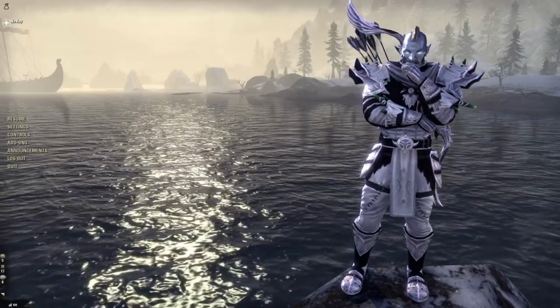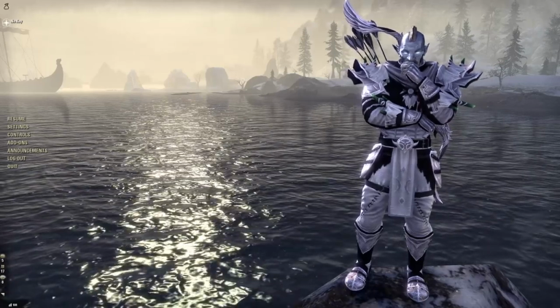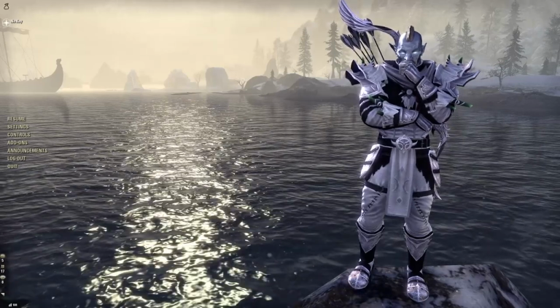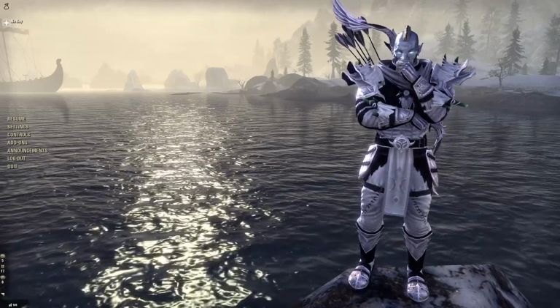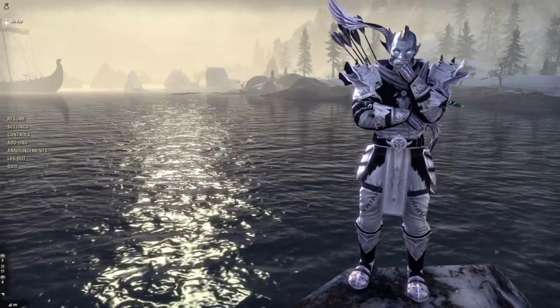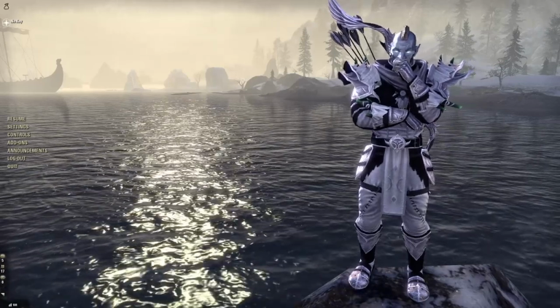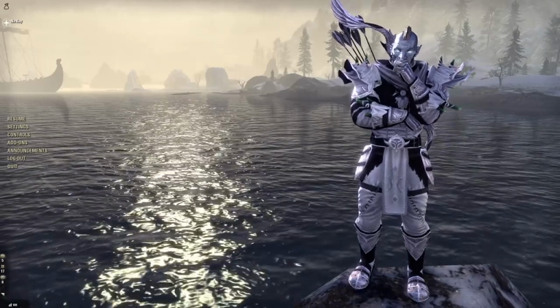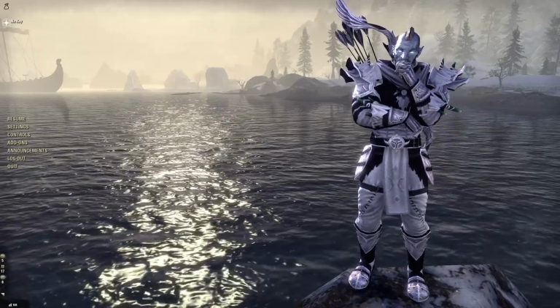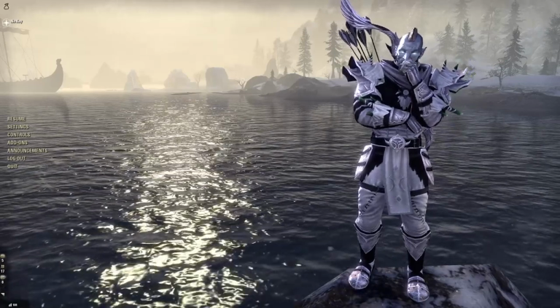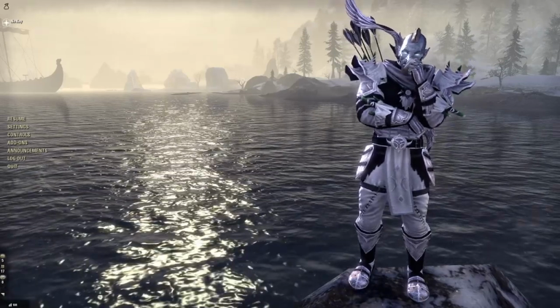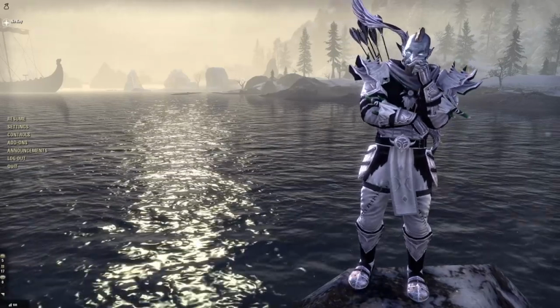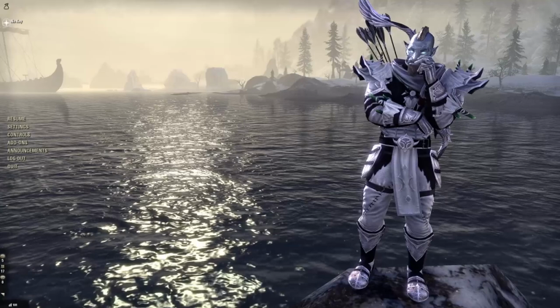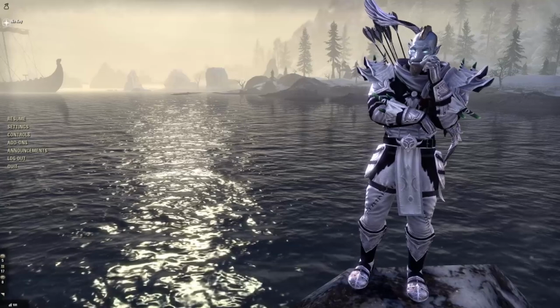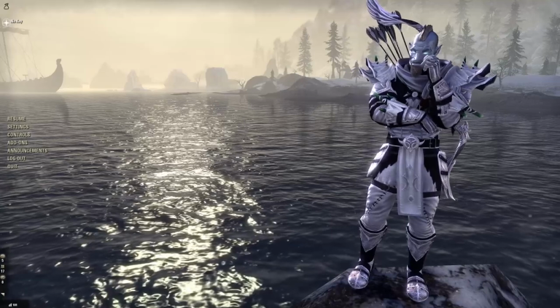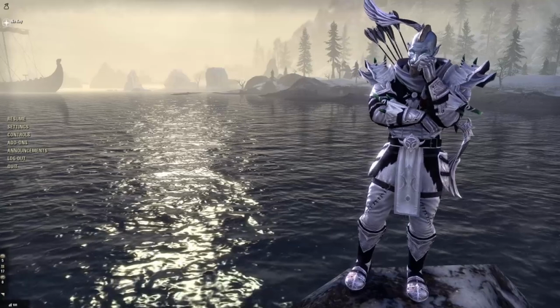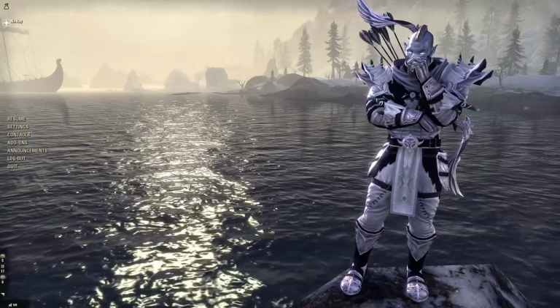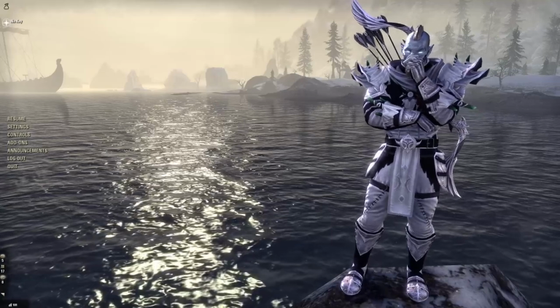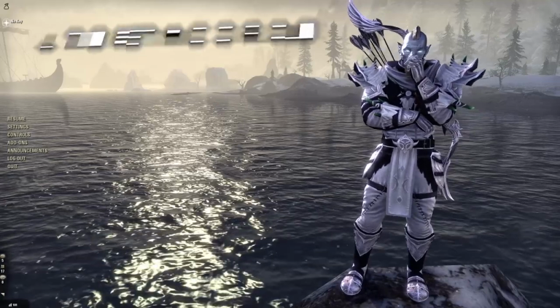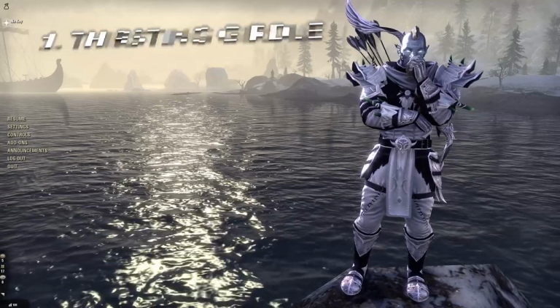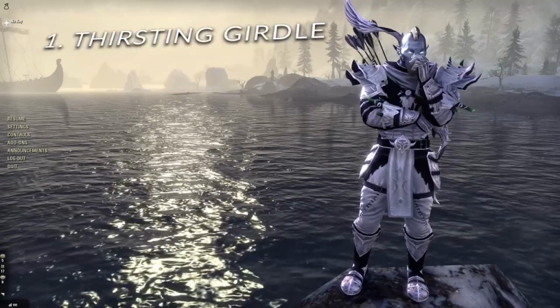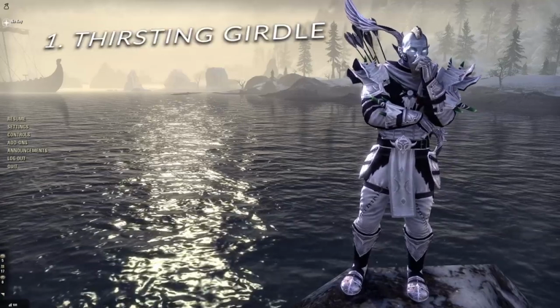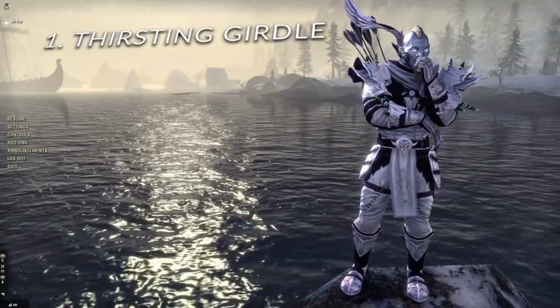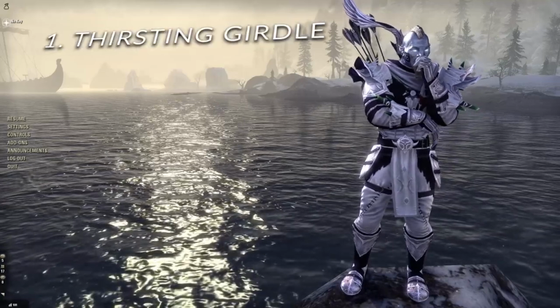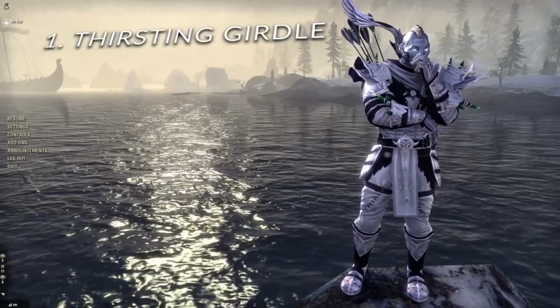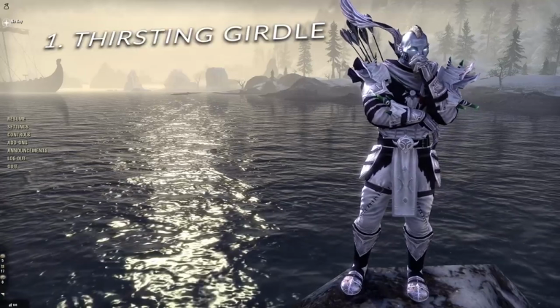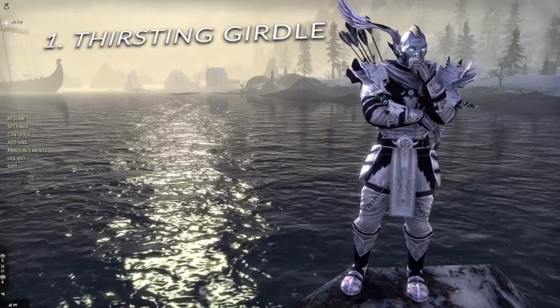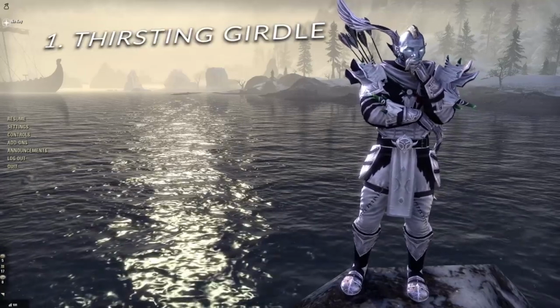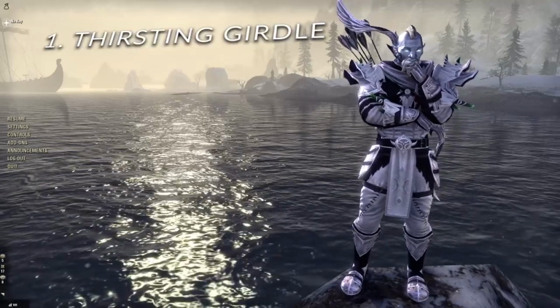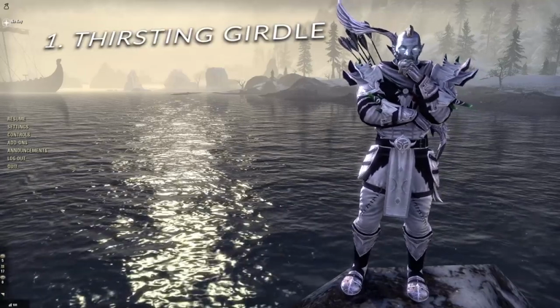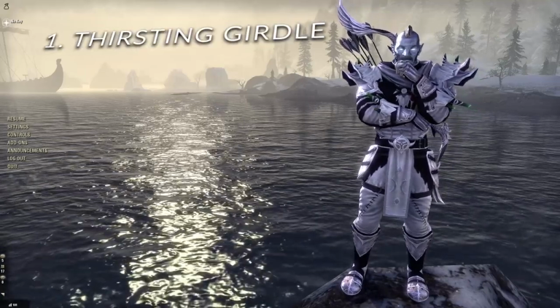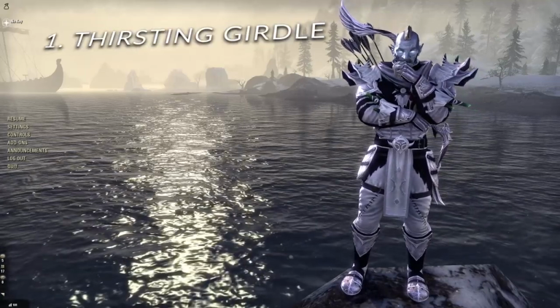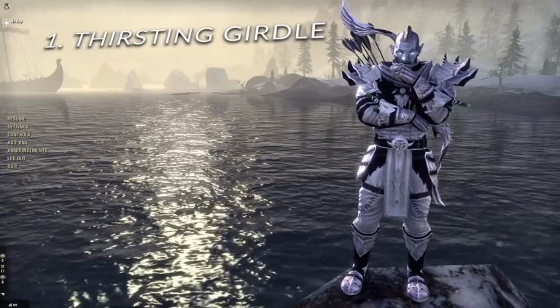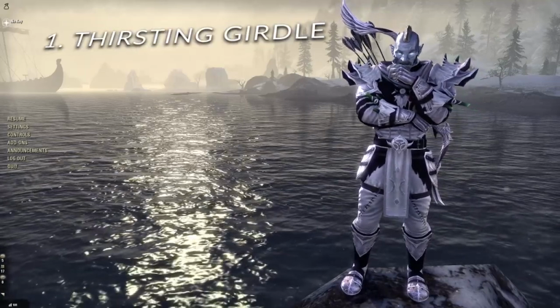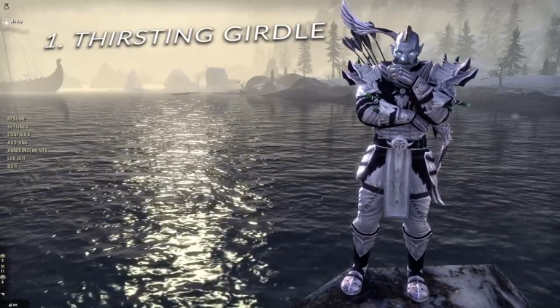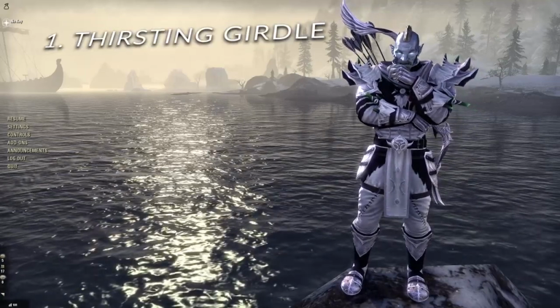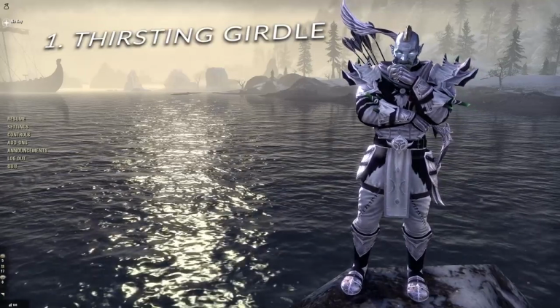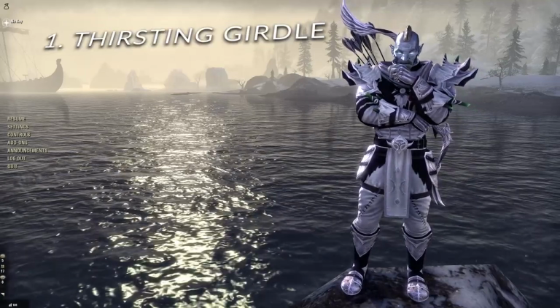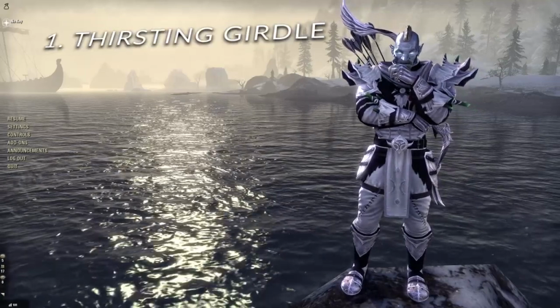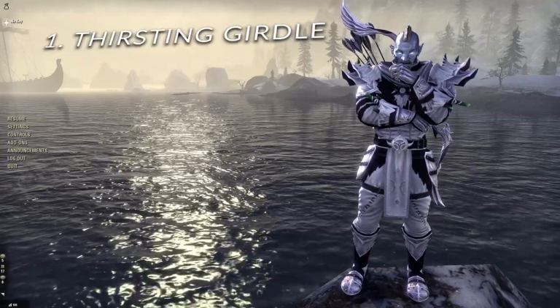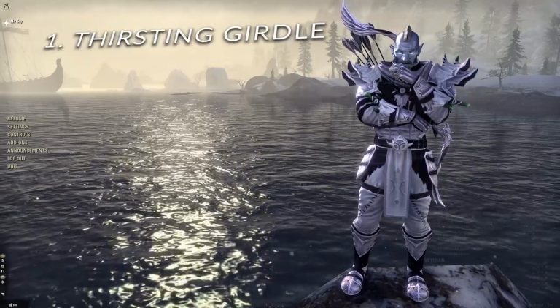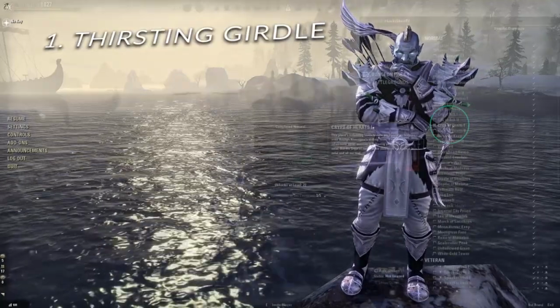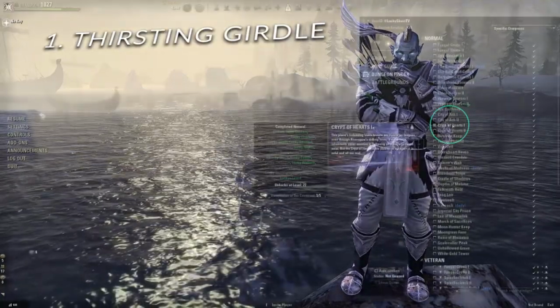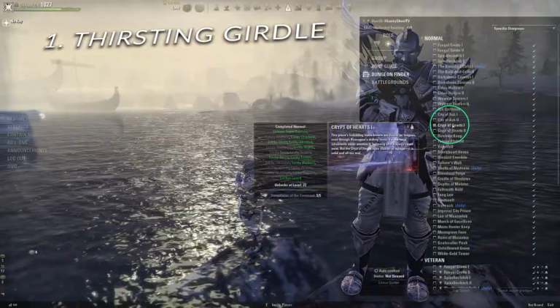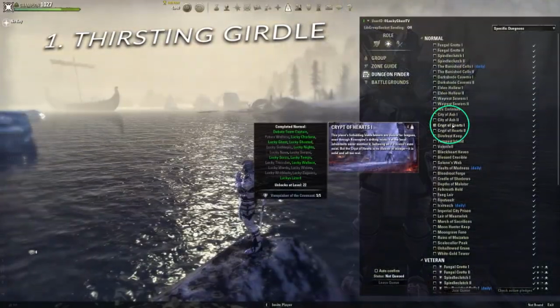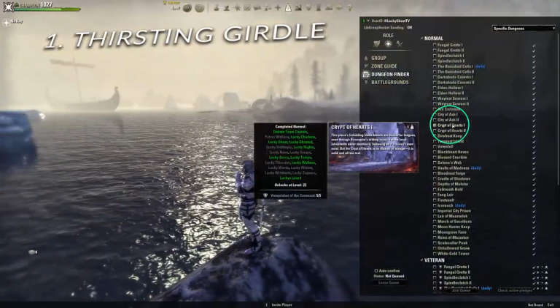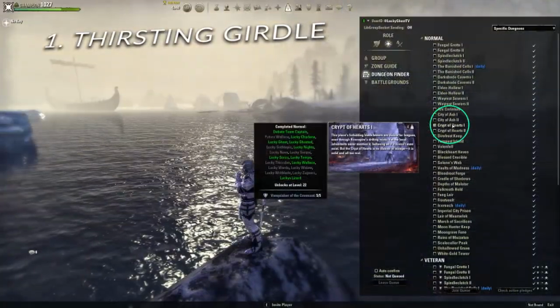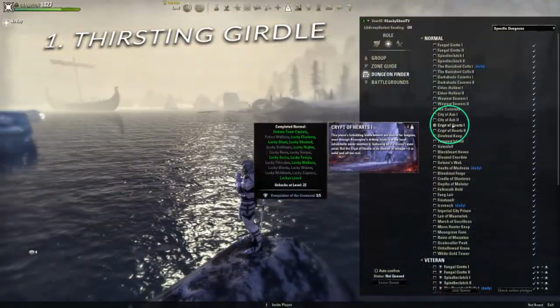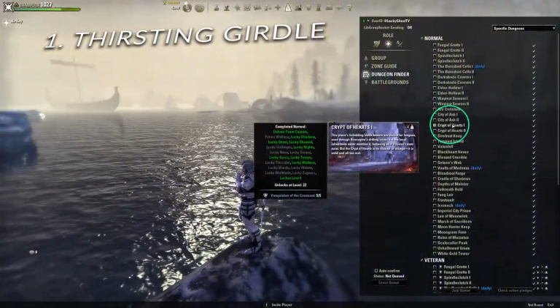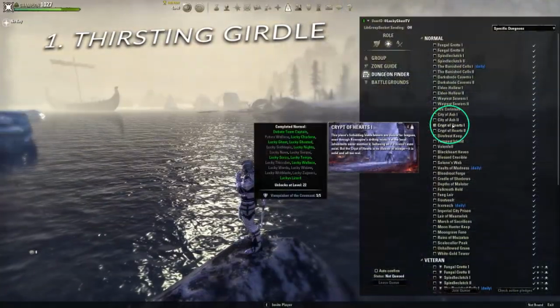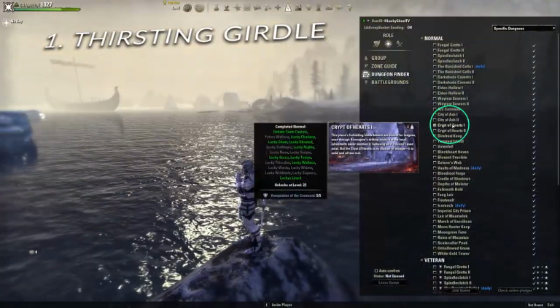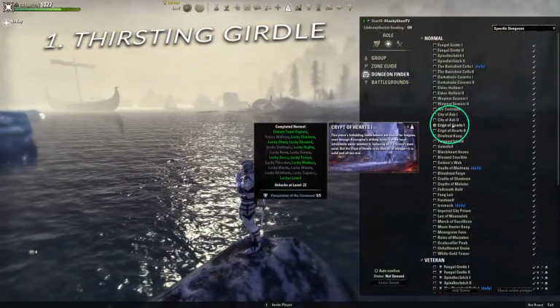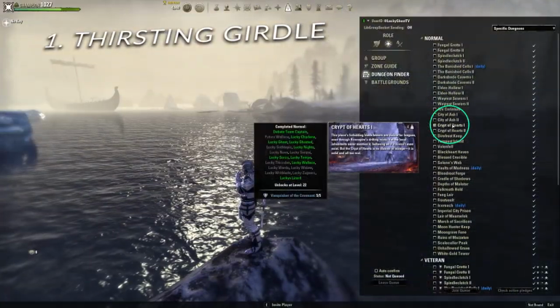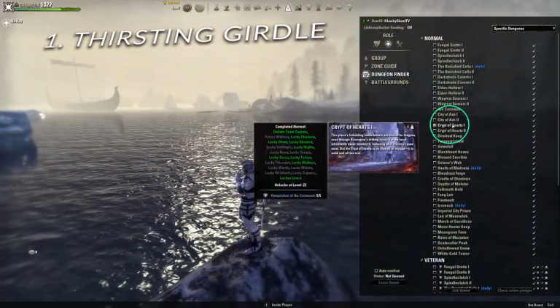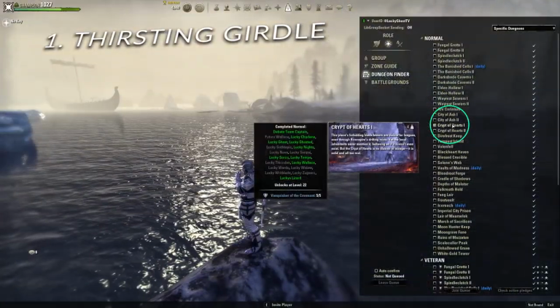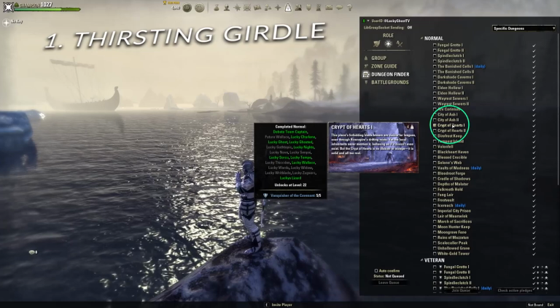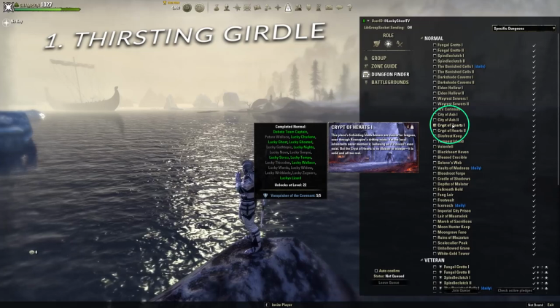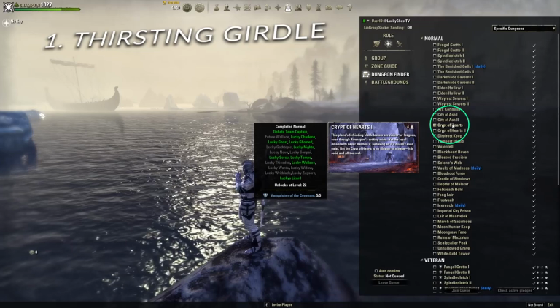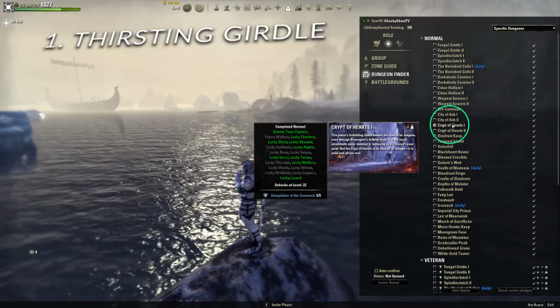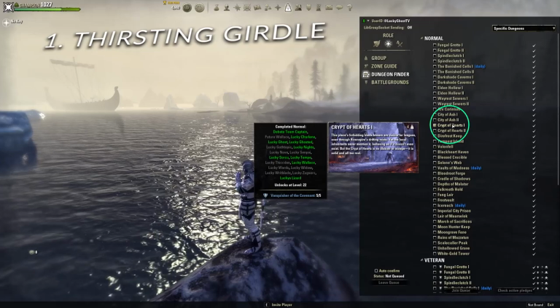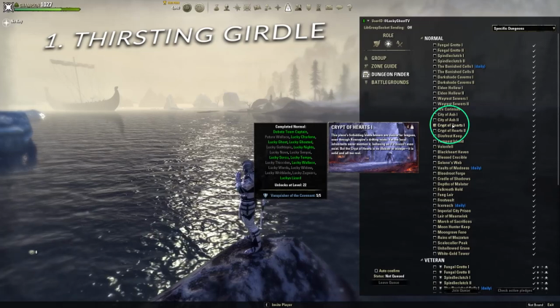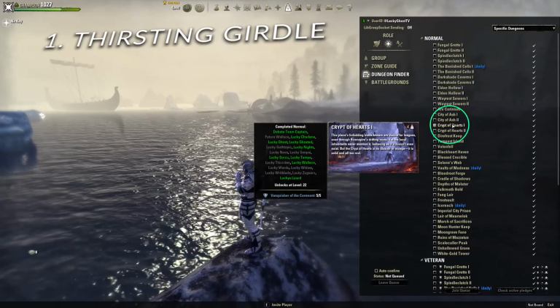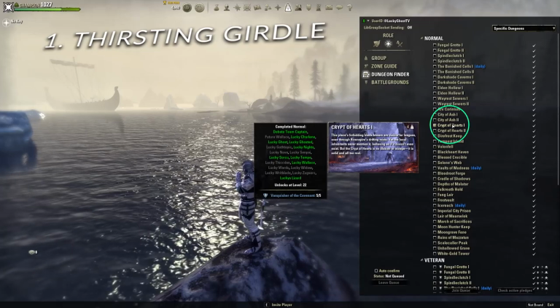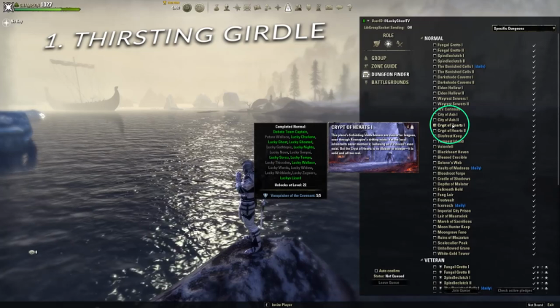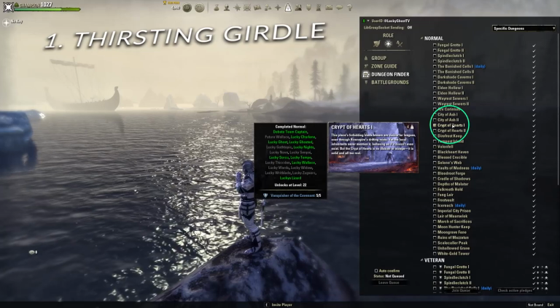Alright, let's go. Item number one: Thirsting Girdle. This lead can be found in the Crypt of Hearts 1 Group Dungeon and drops from the final boss.